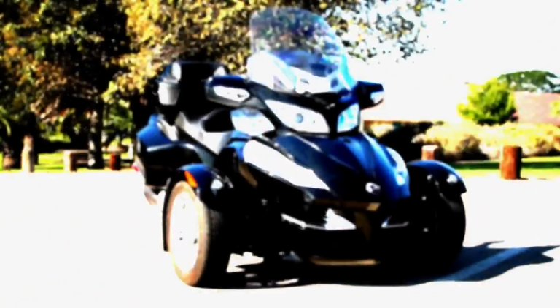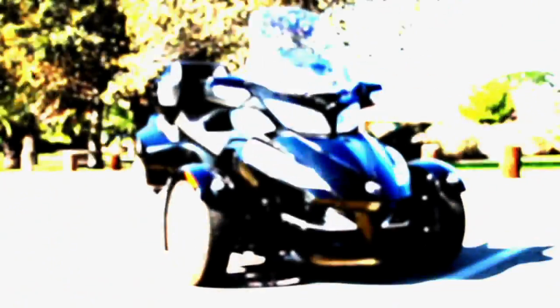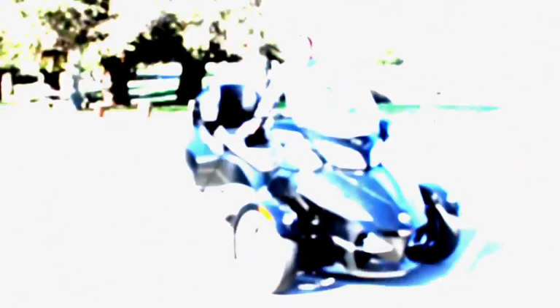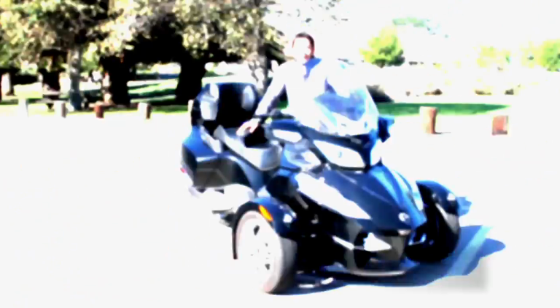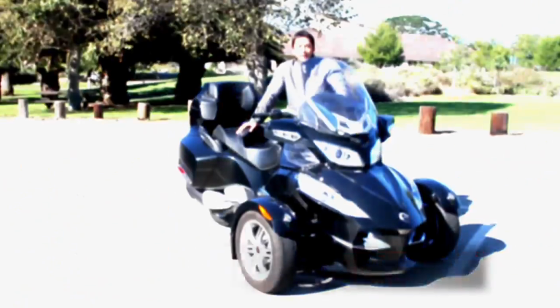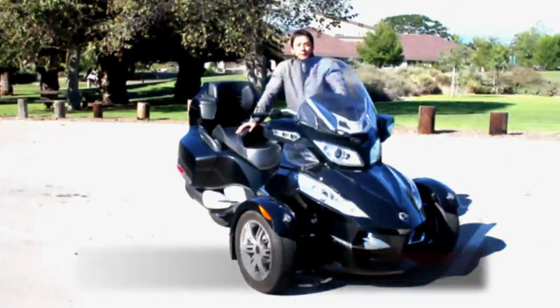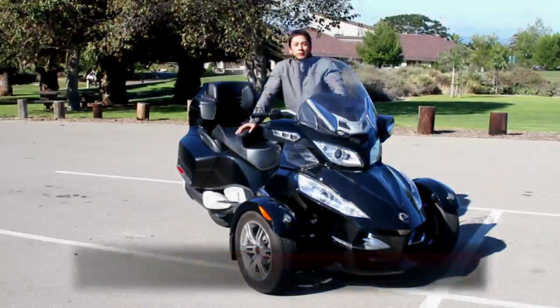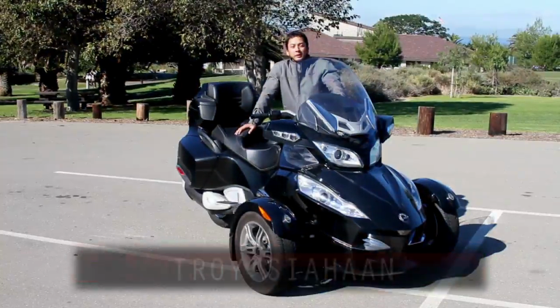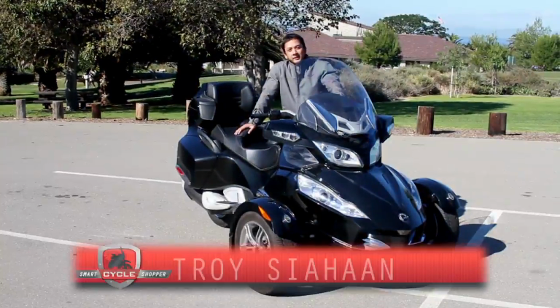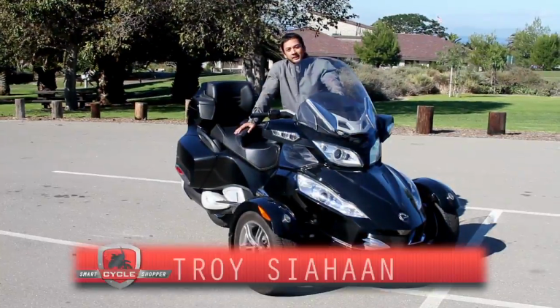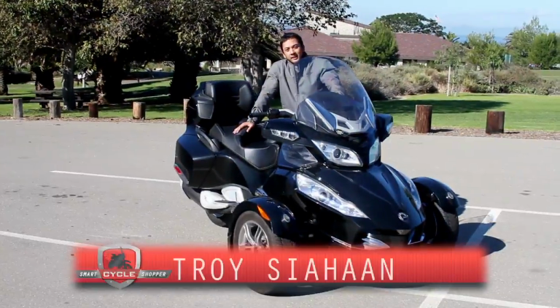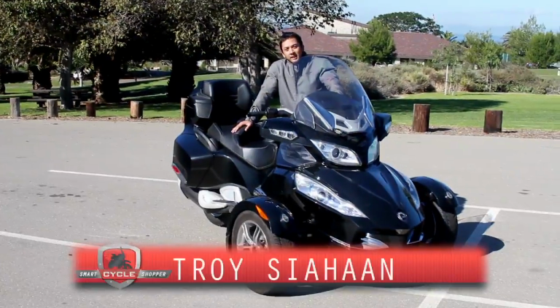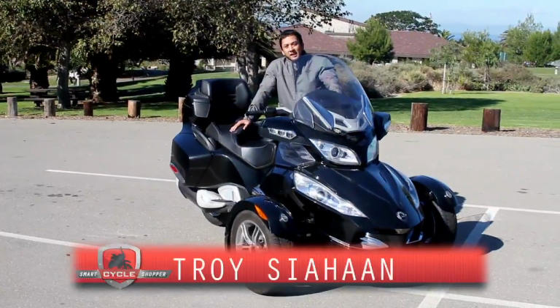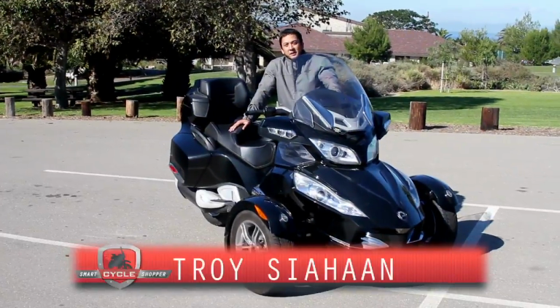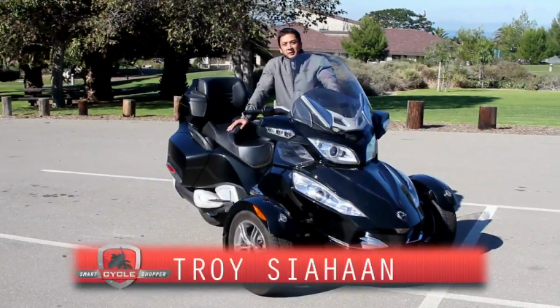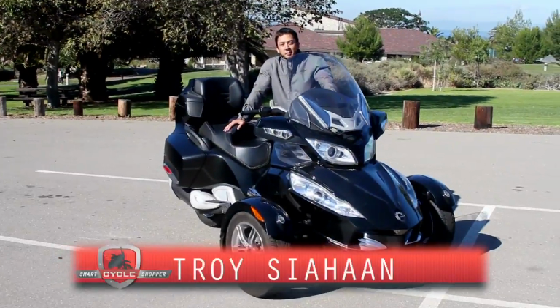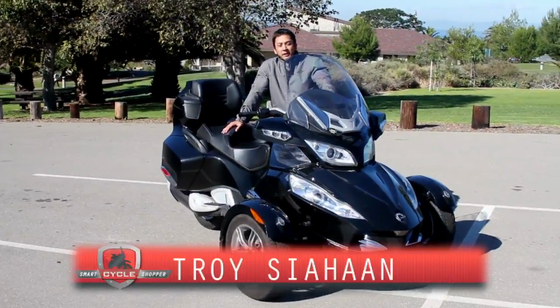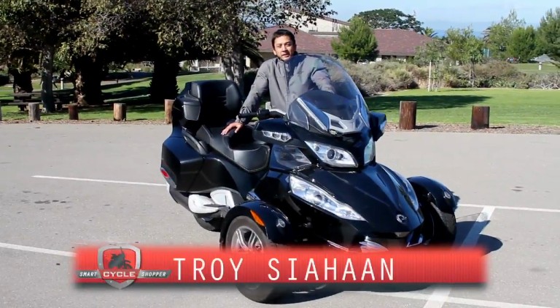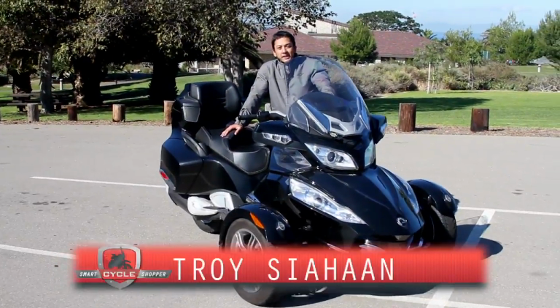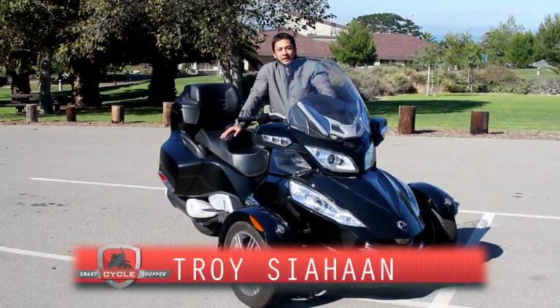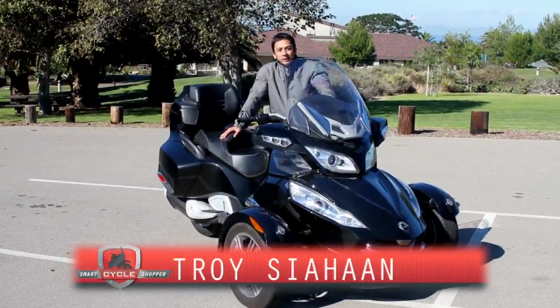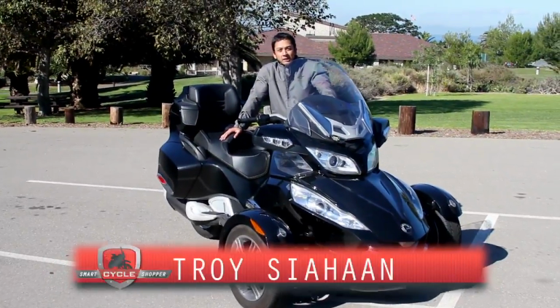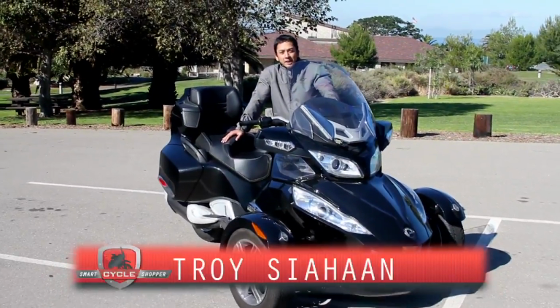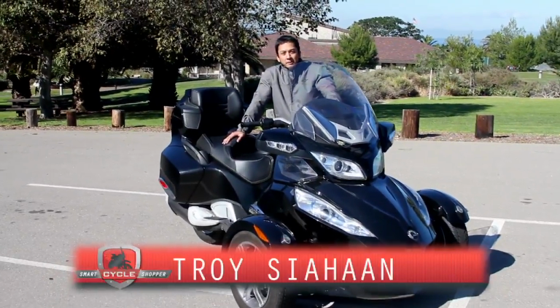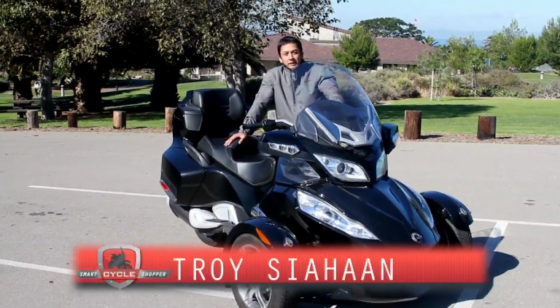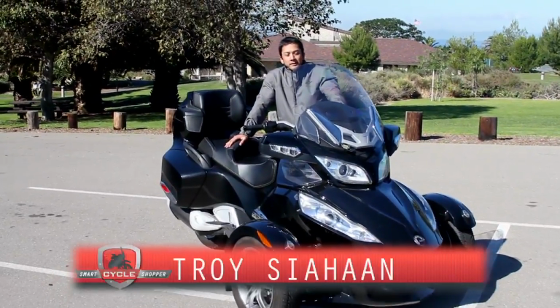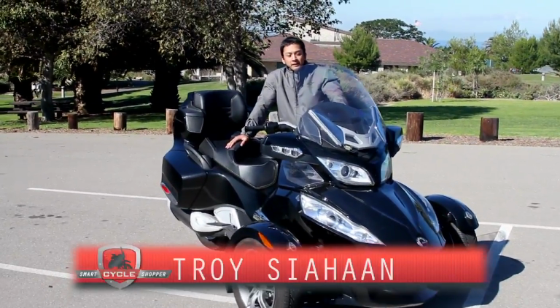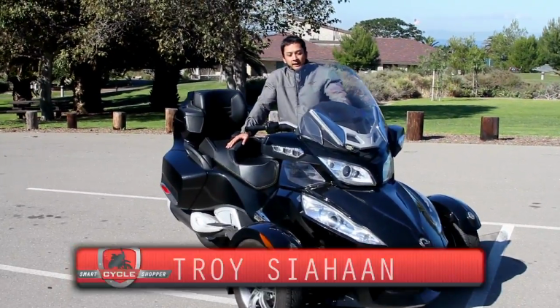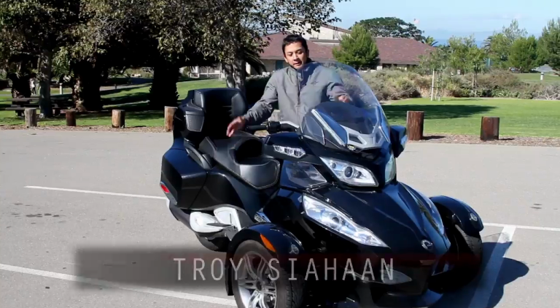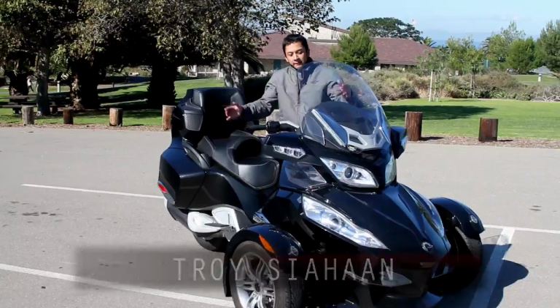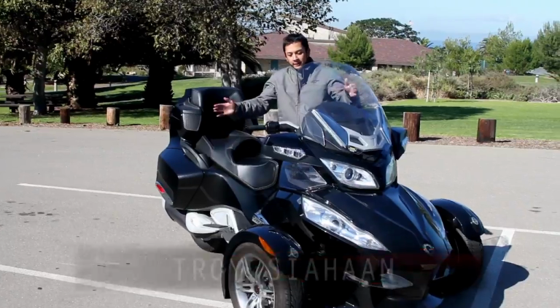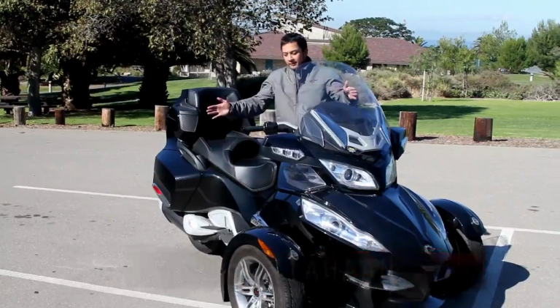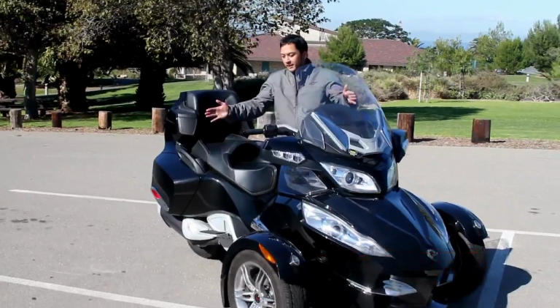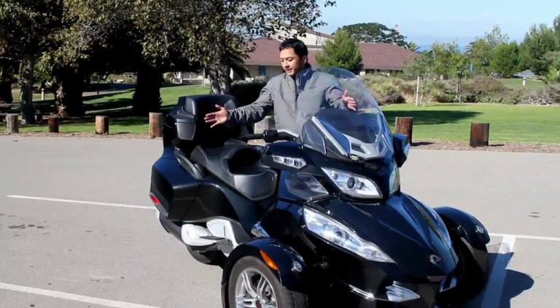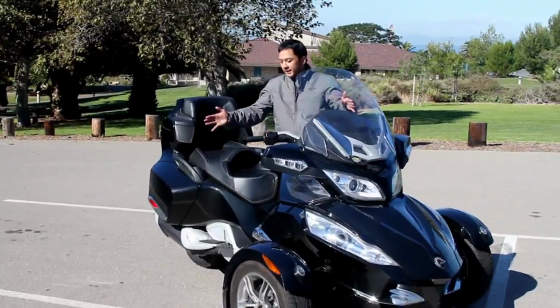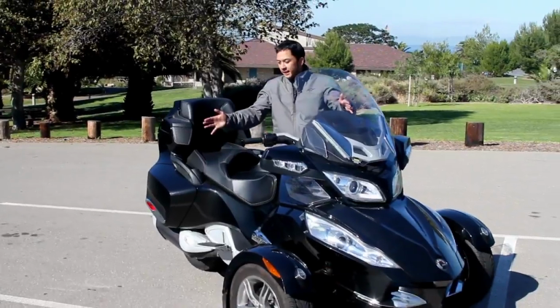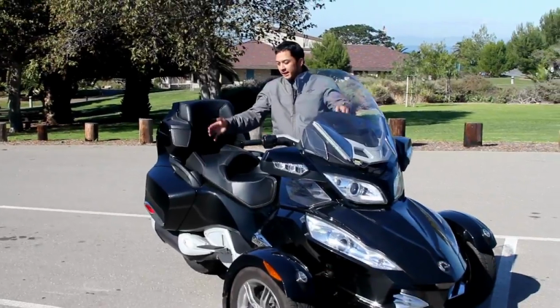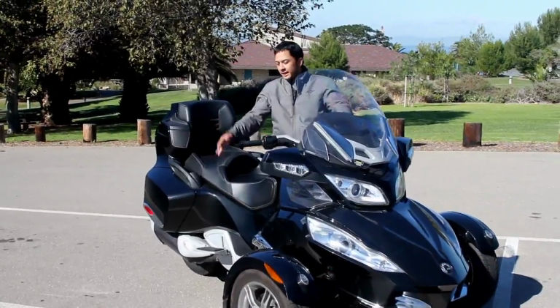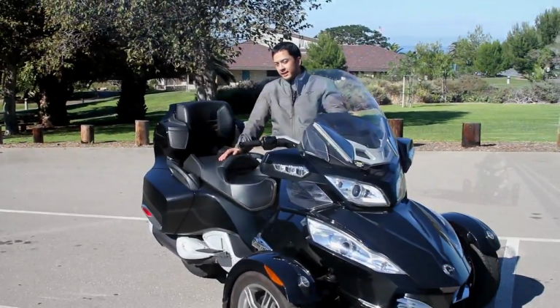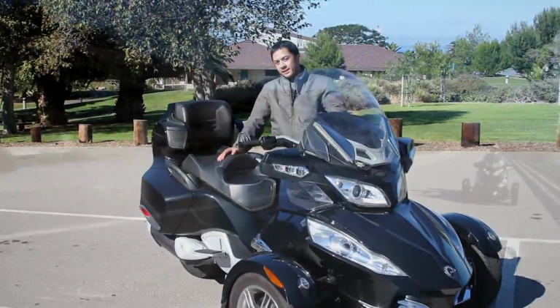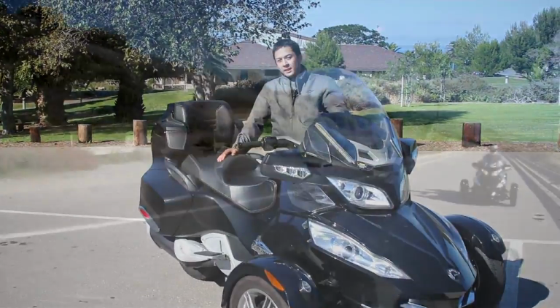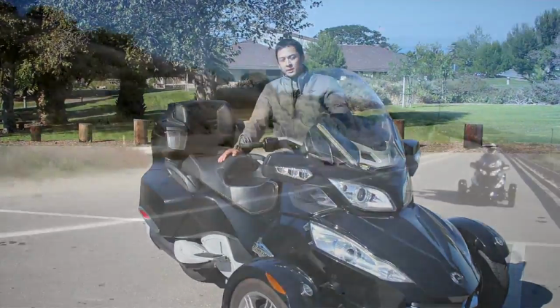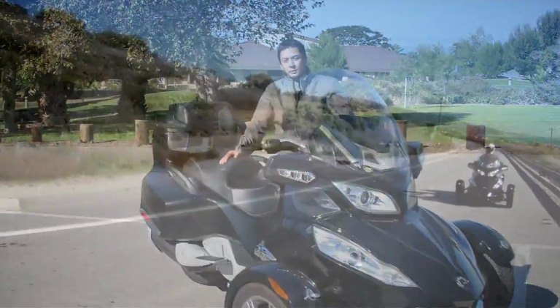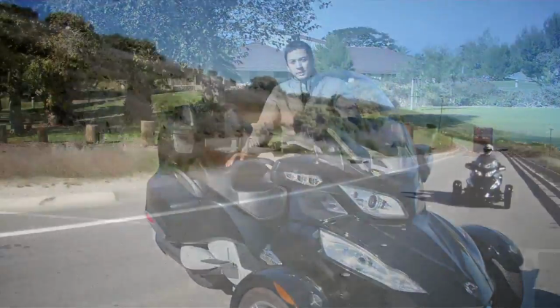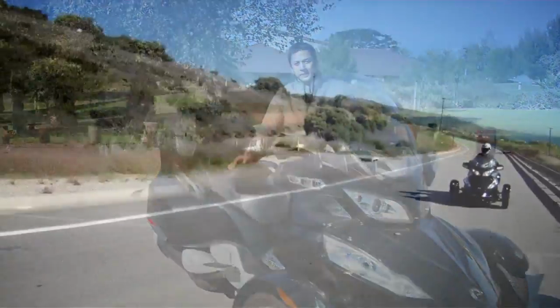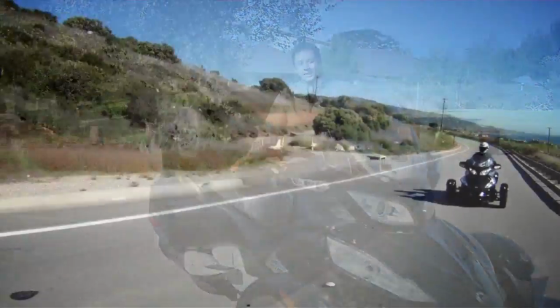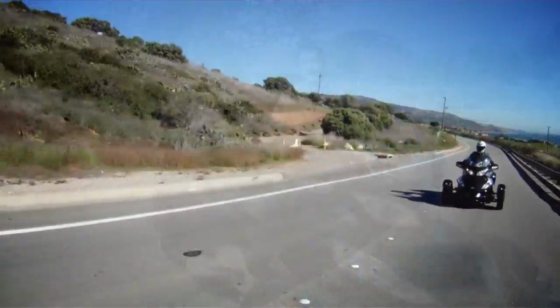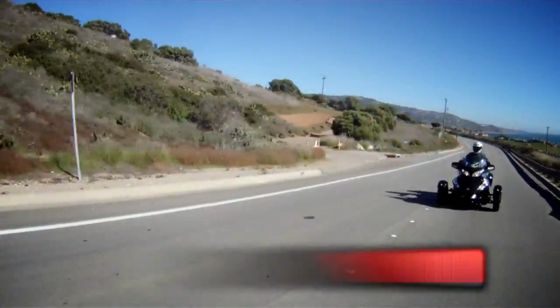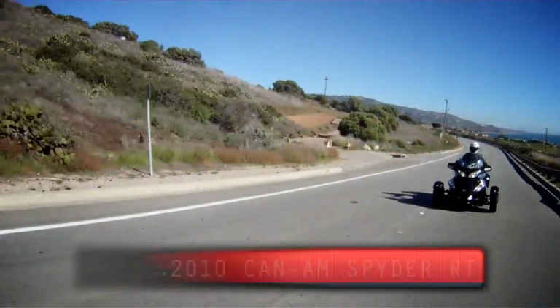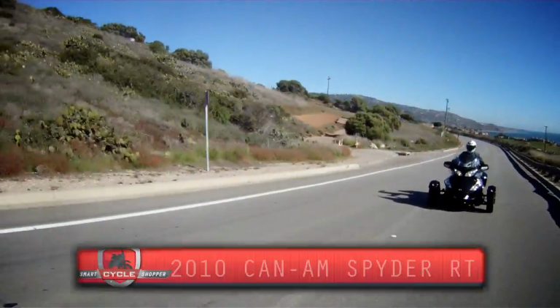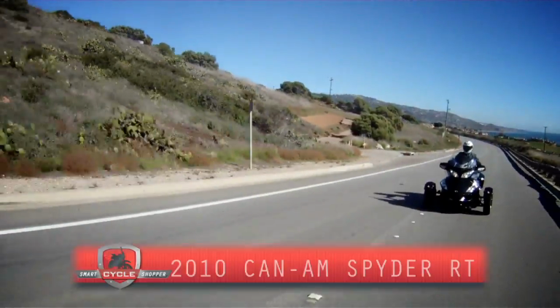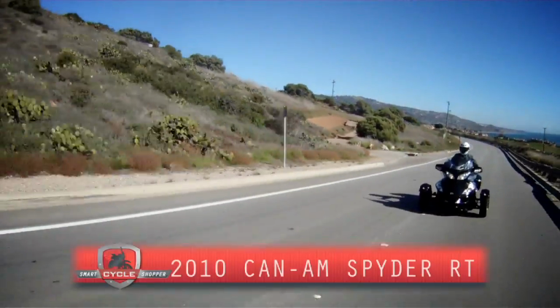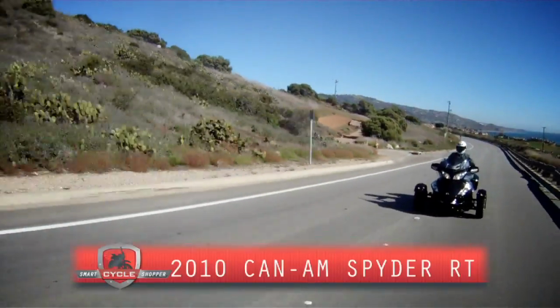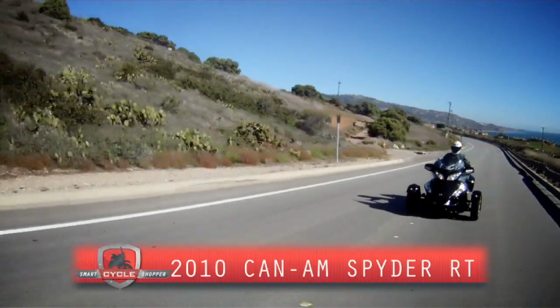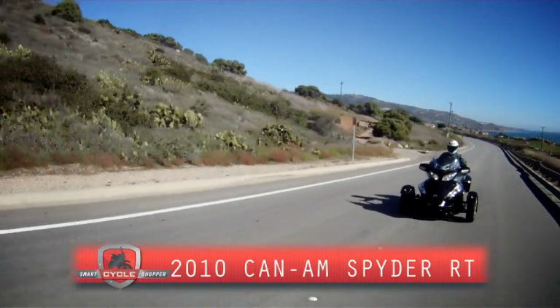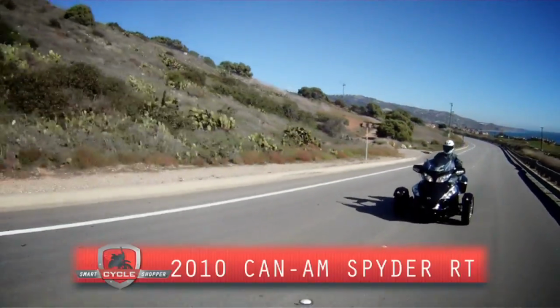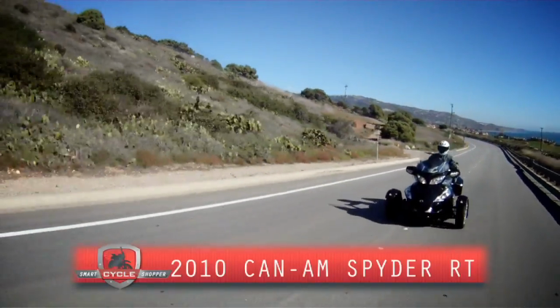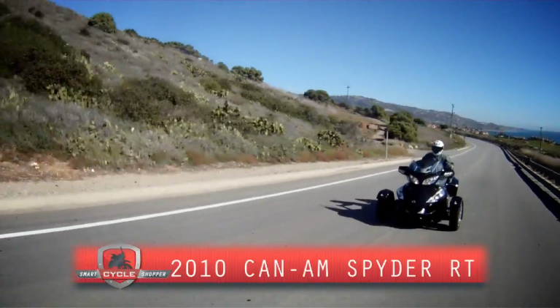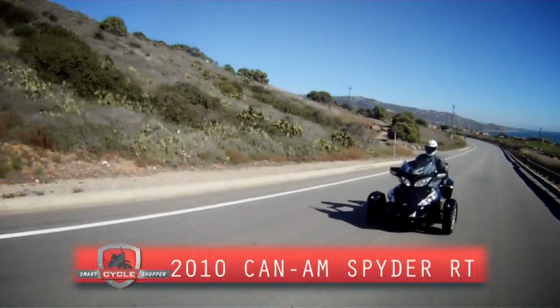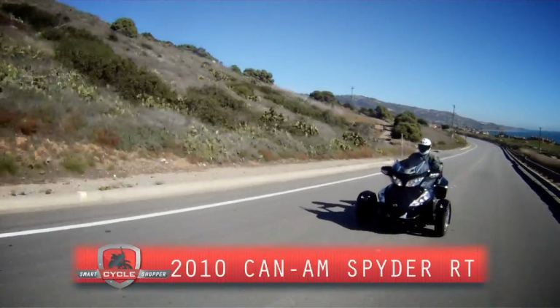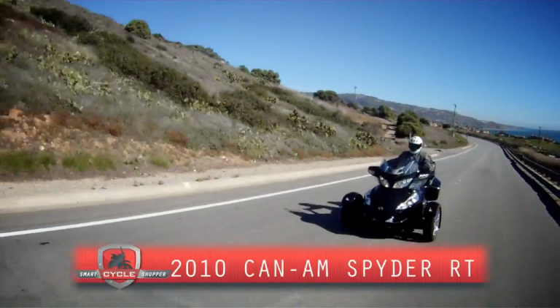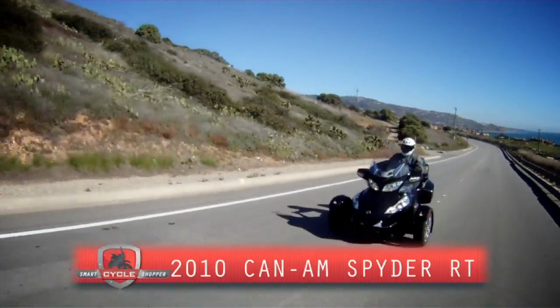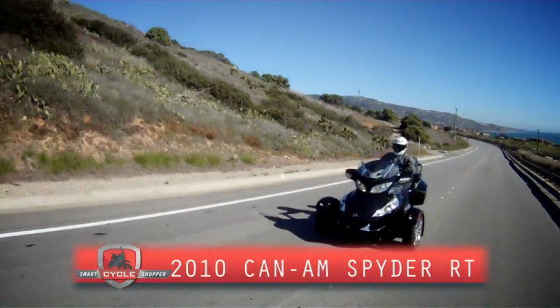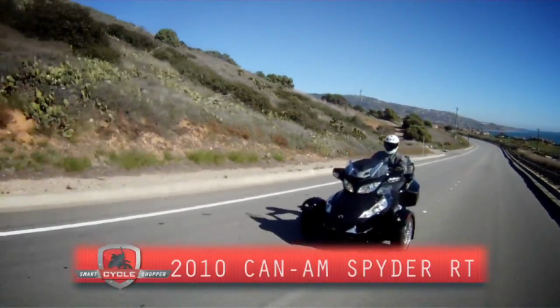Hi, I'm Troy Siyahan with Smart Cycle Shopper, and in front of me today is the 2010 Can-Am Spyder RT.